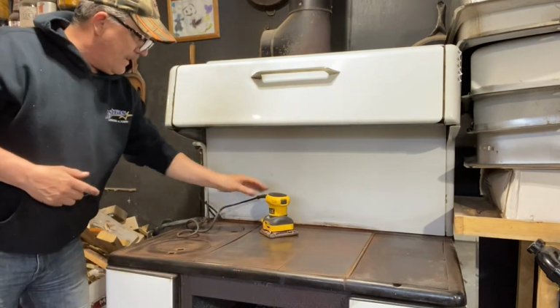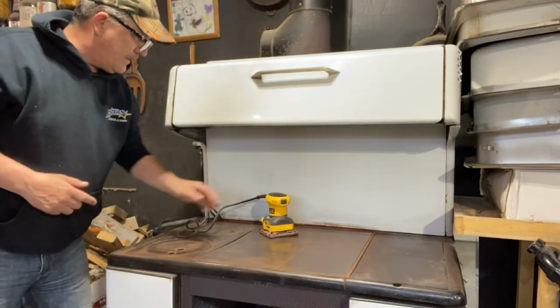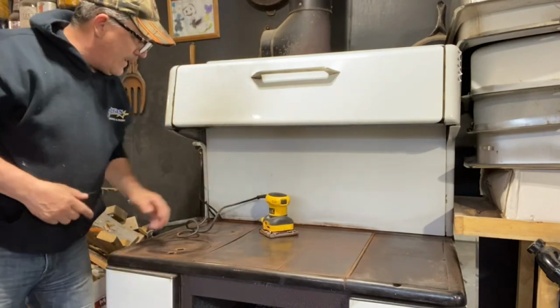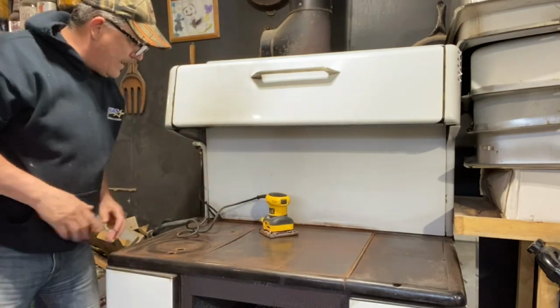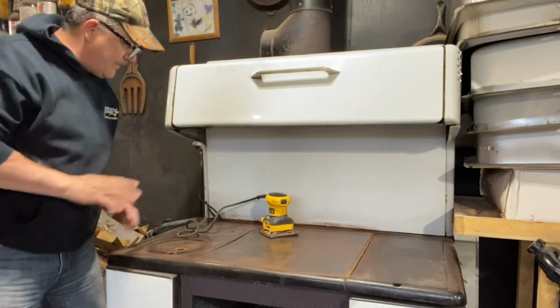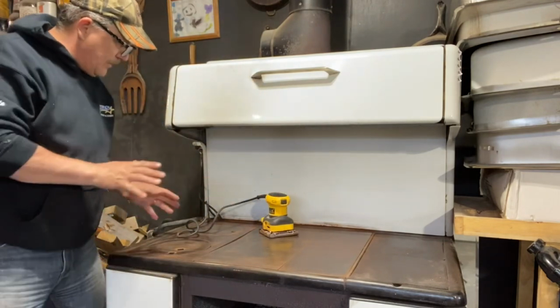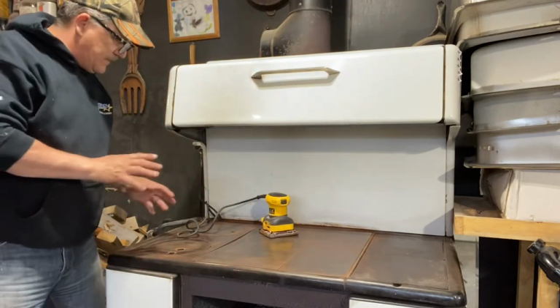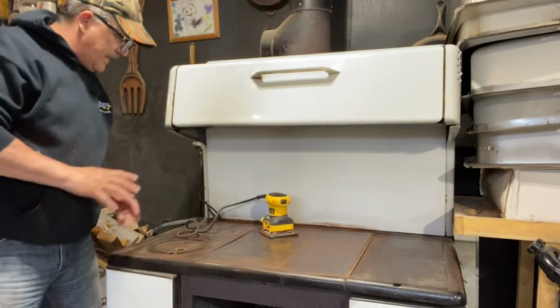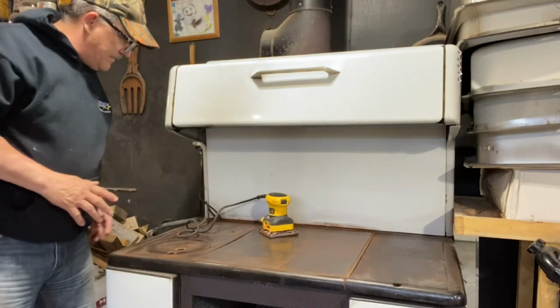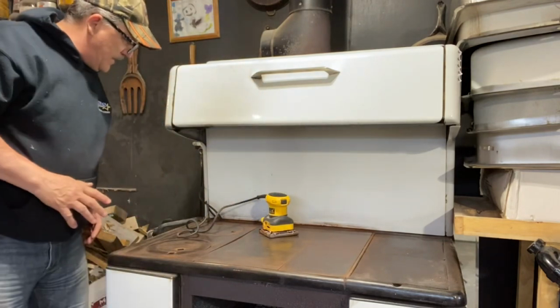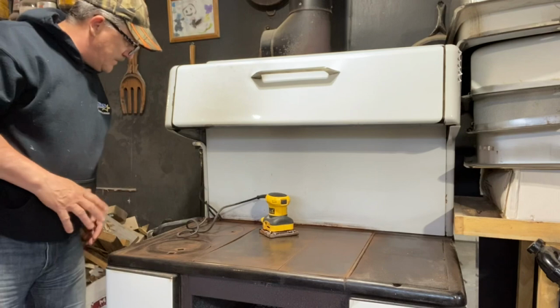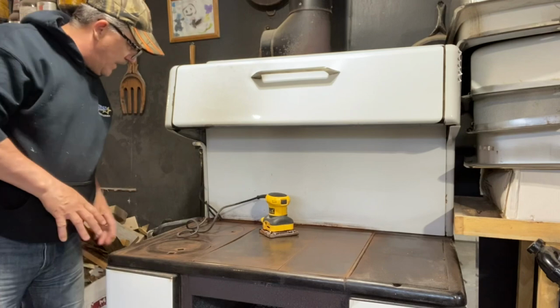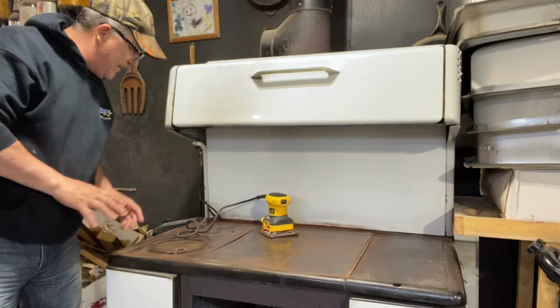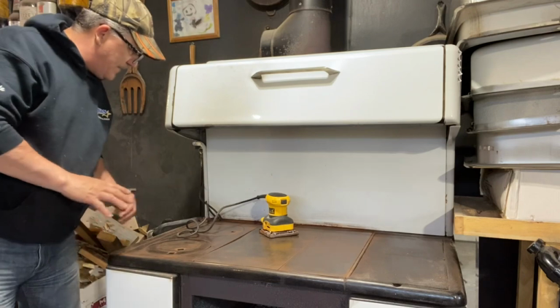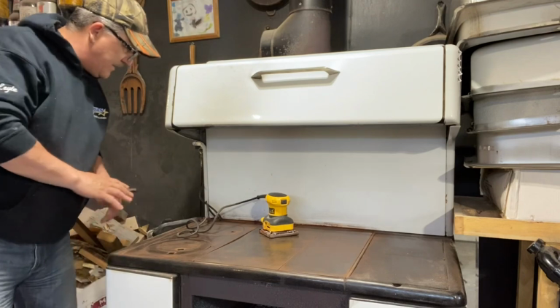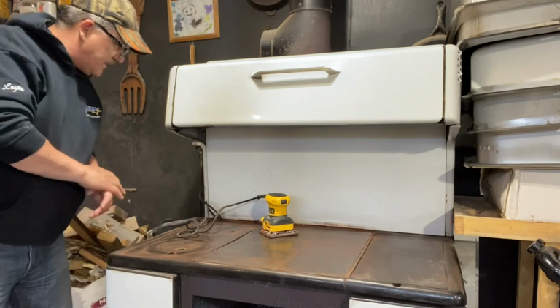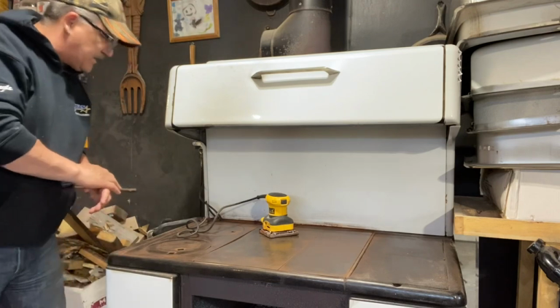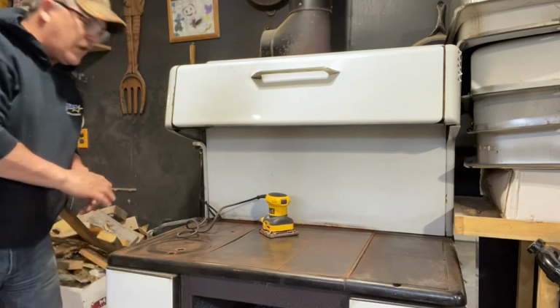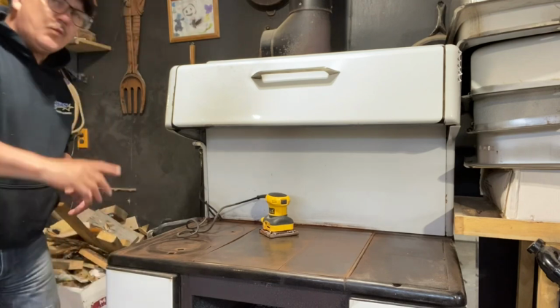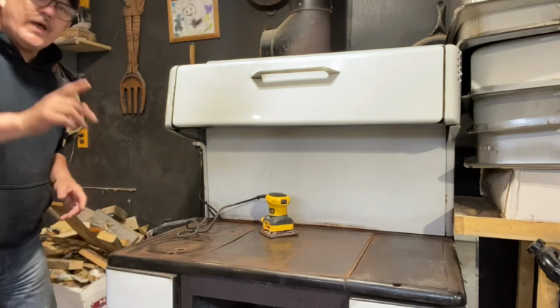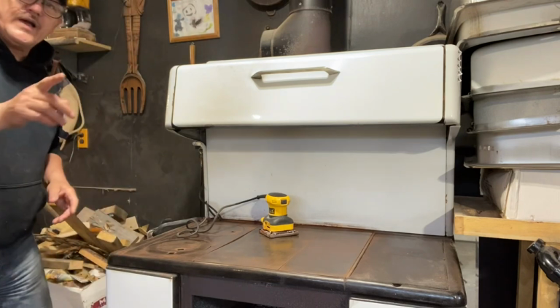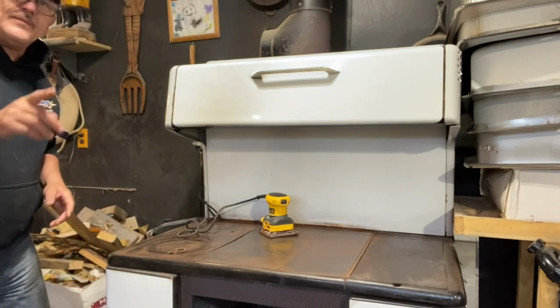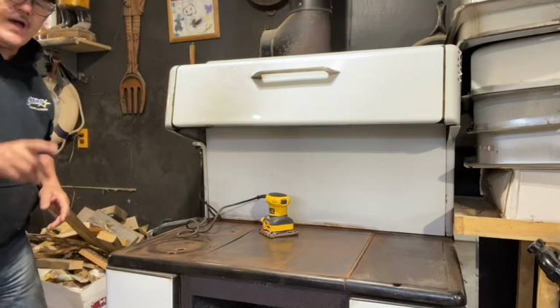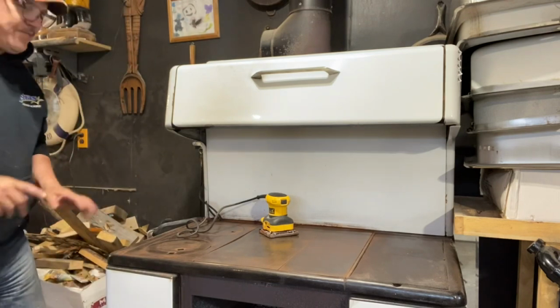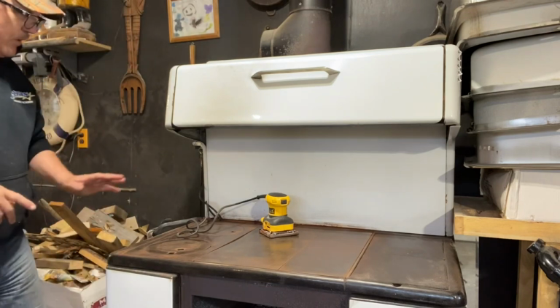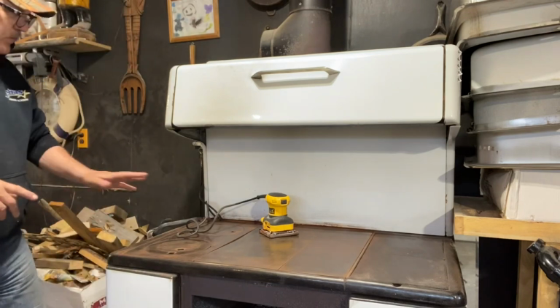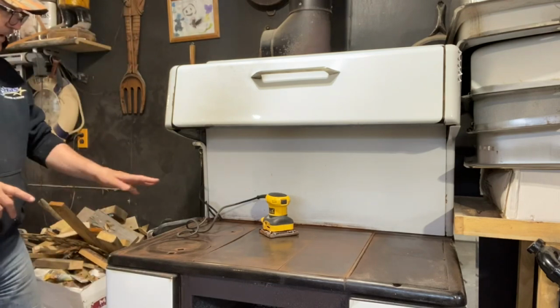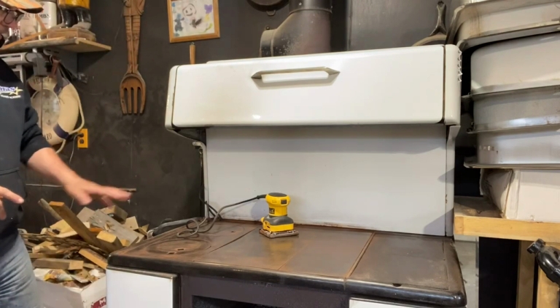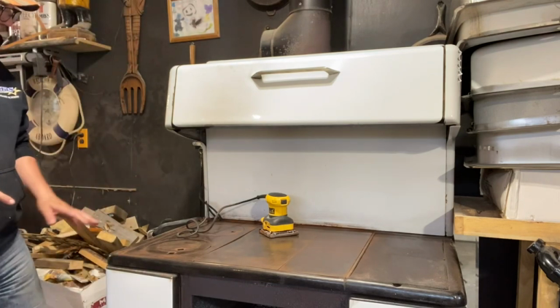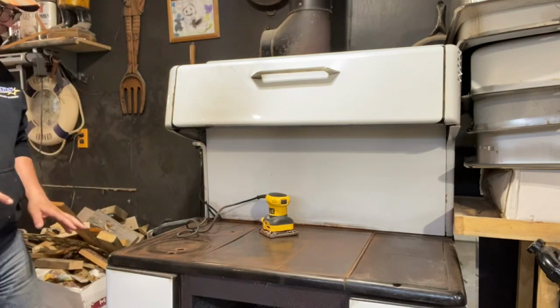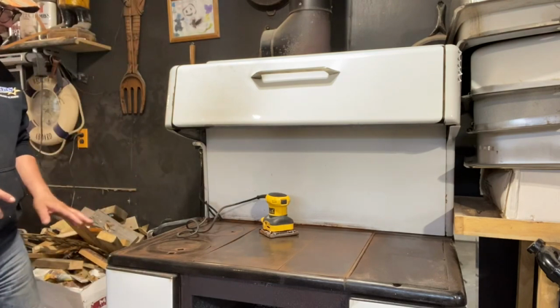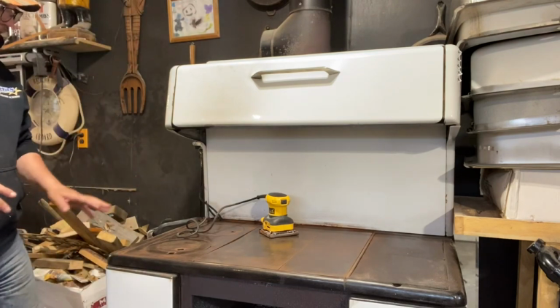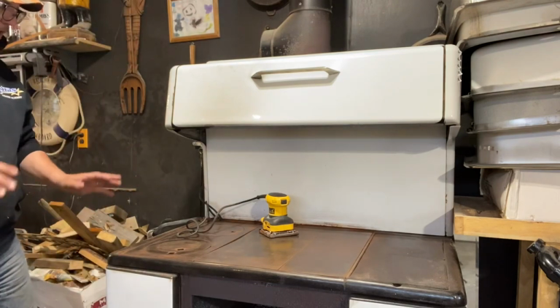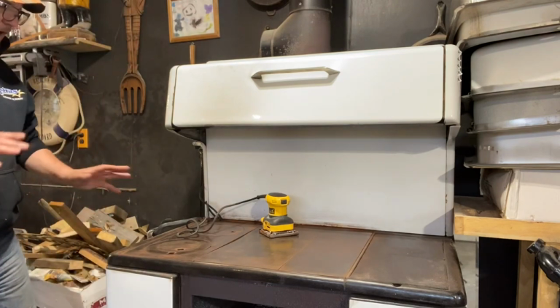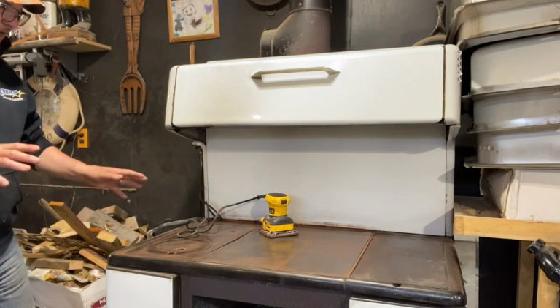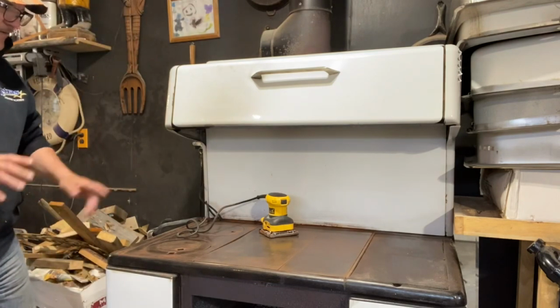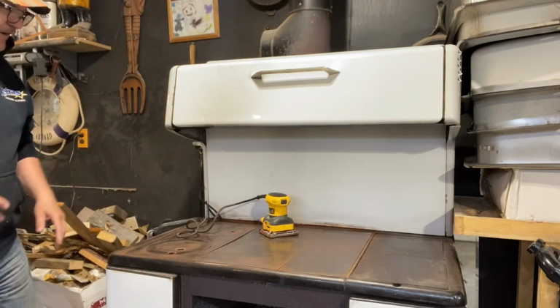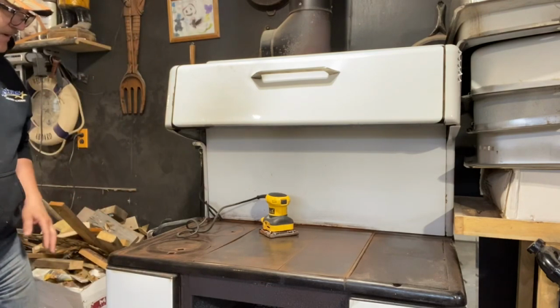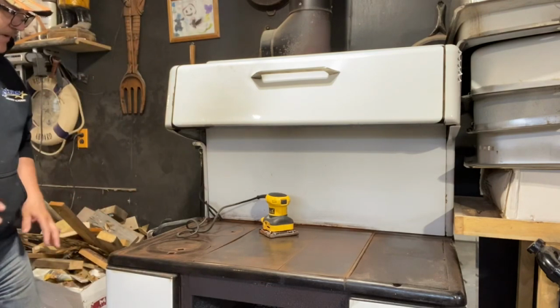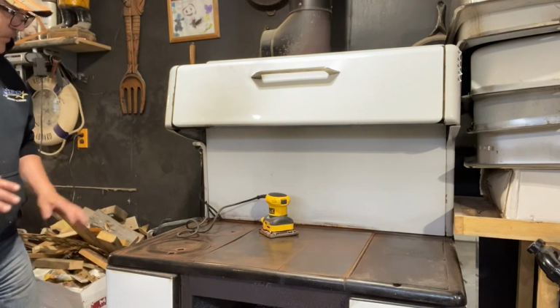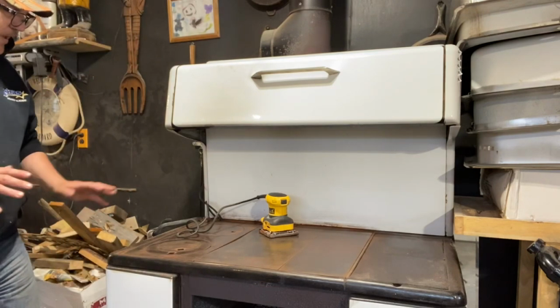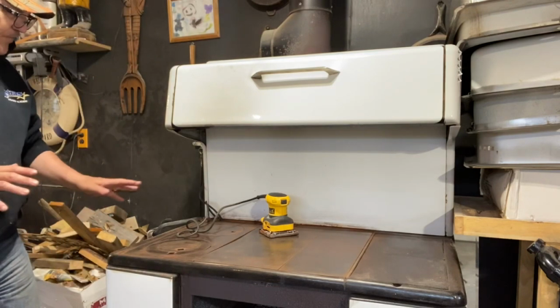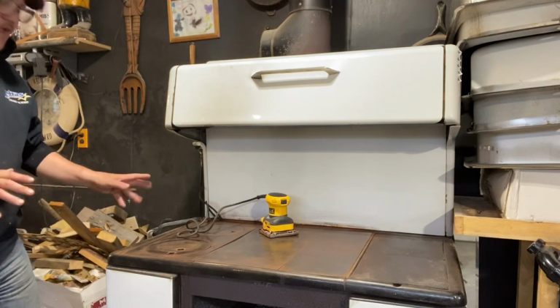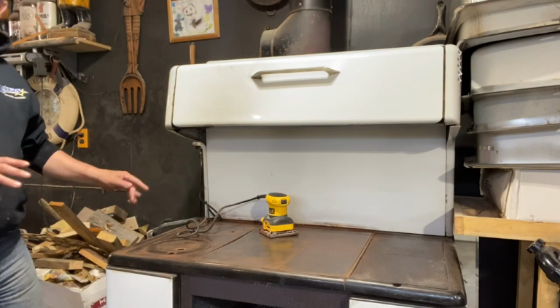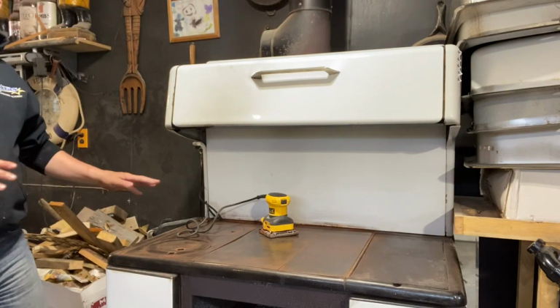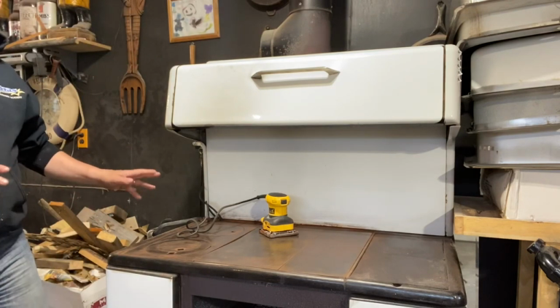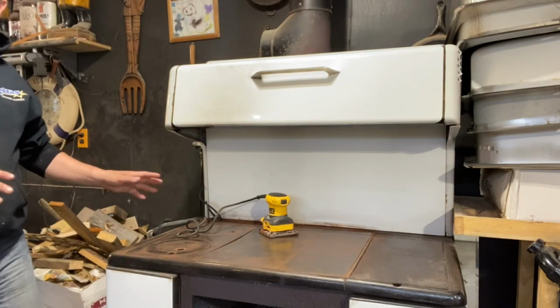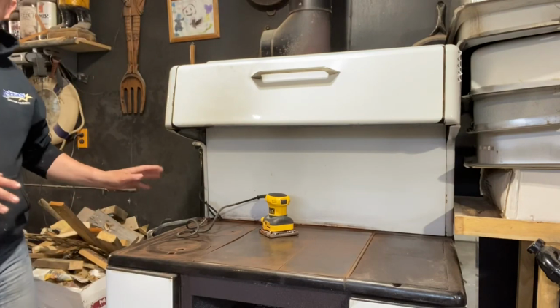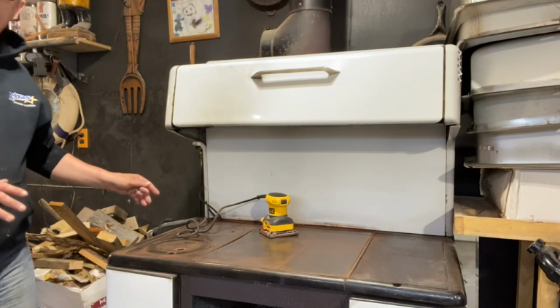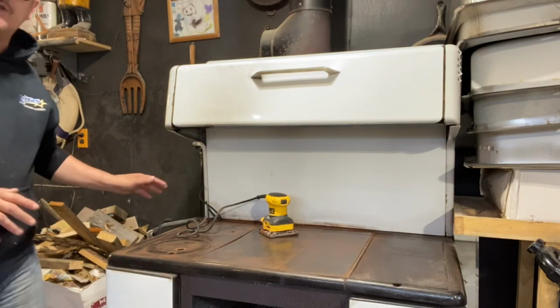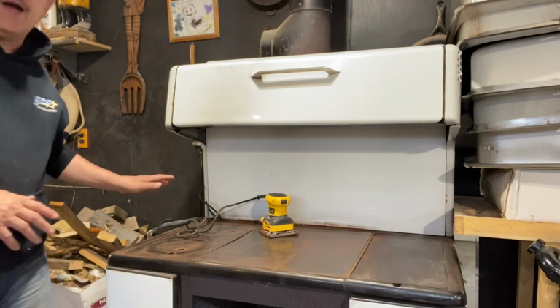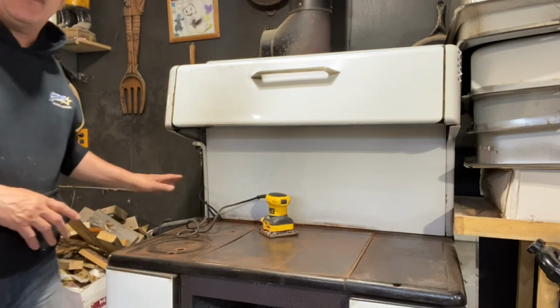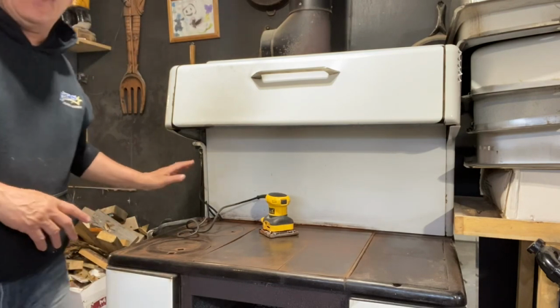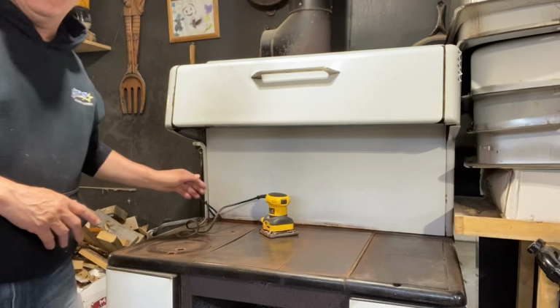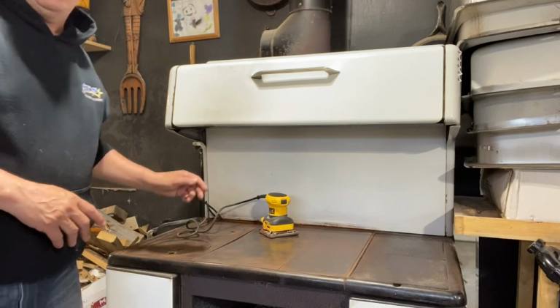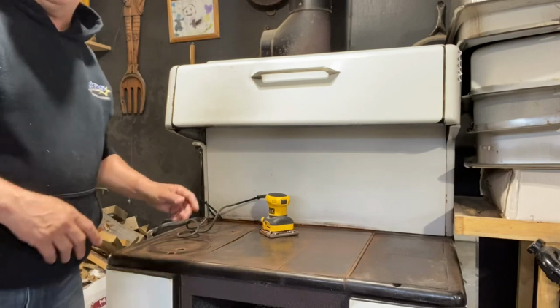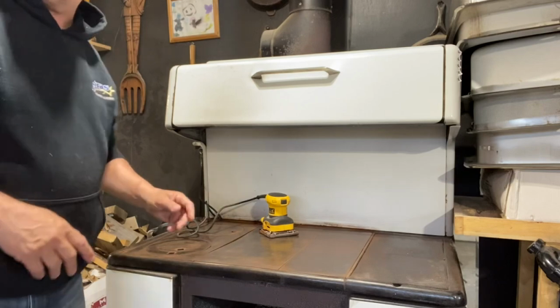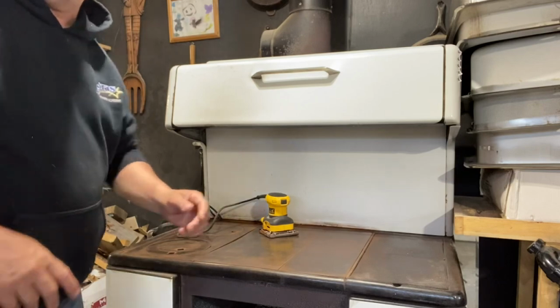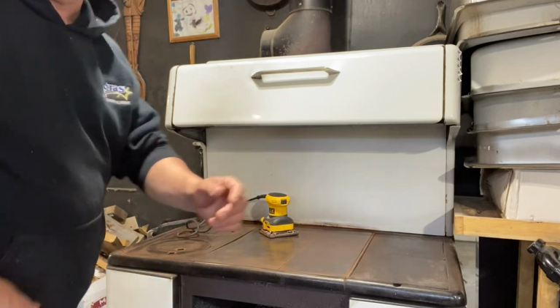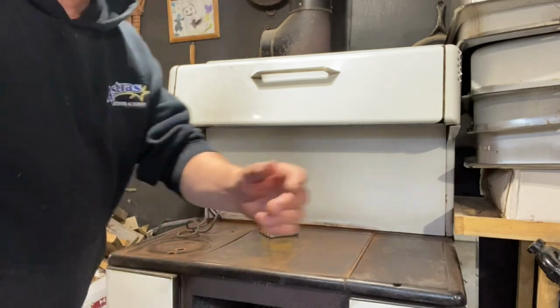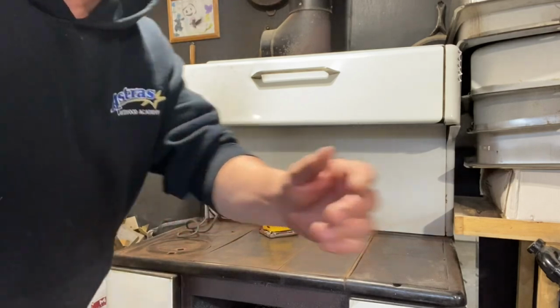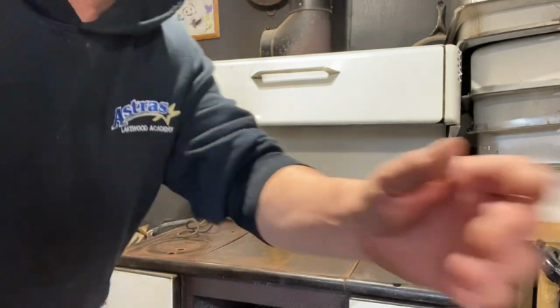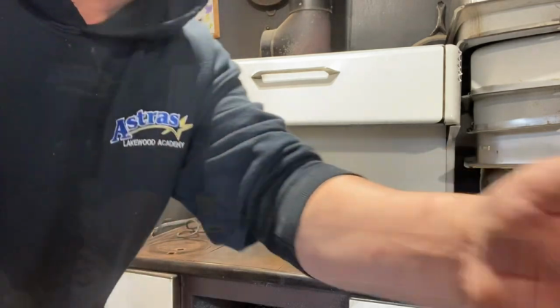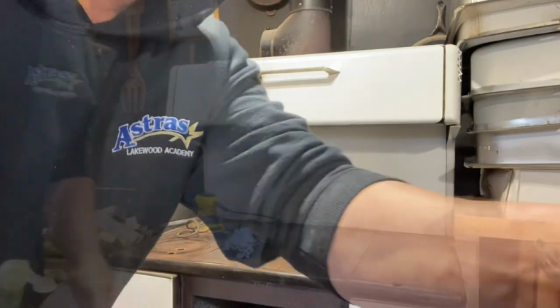I'm going to take my time and get this done, and when I come back I'll have what I think to be a really good job done with the top of this old stove.